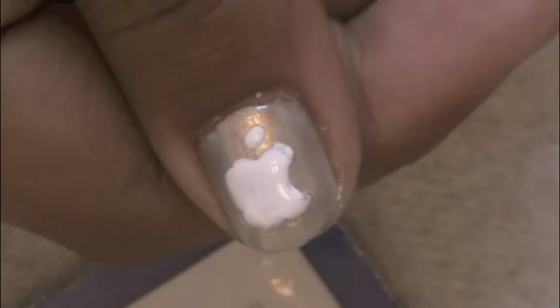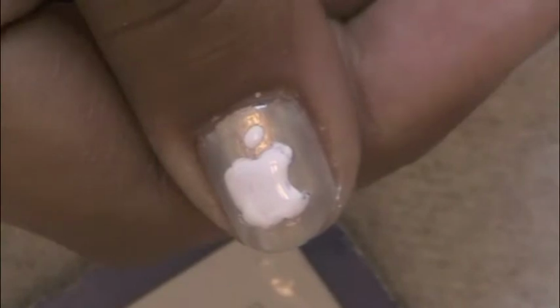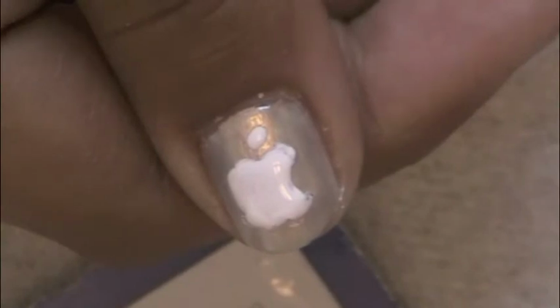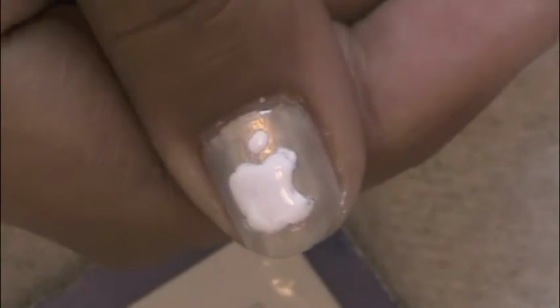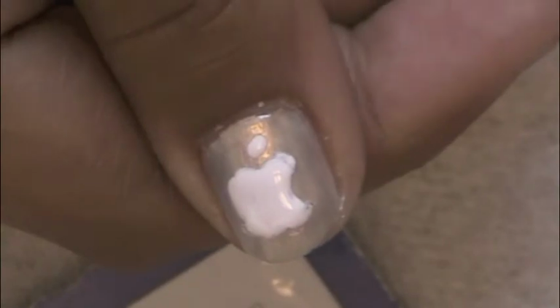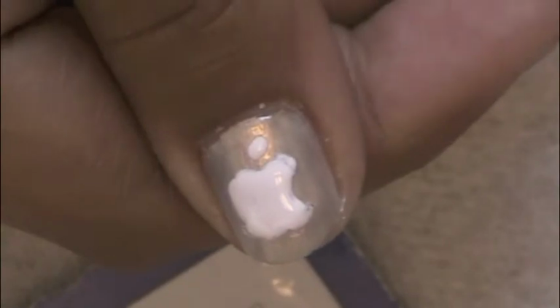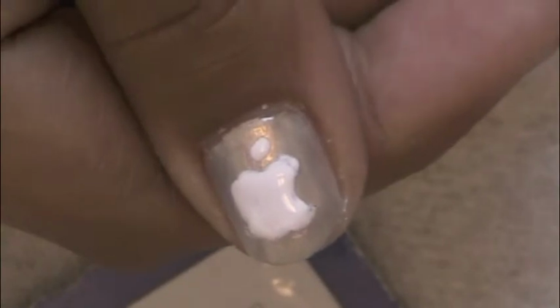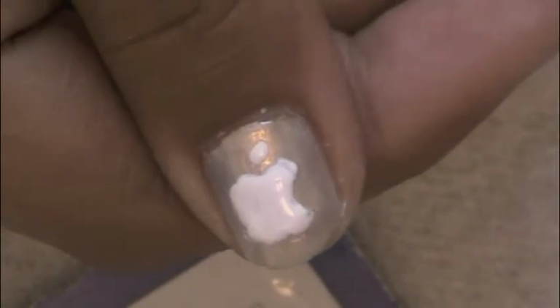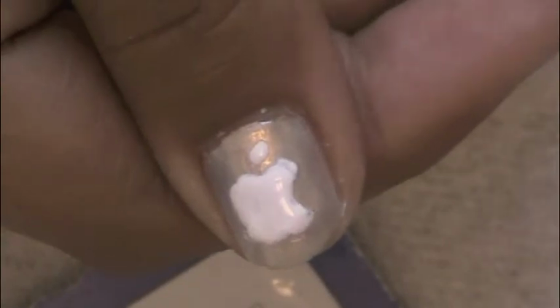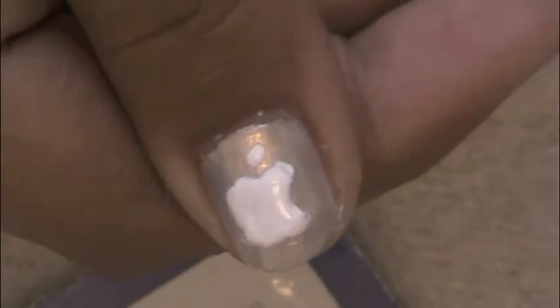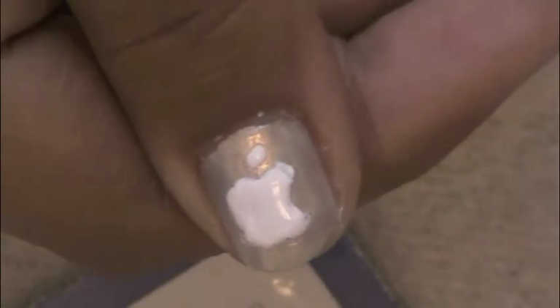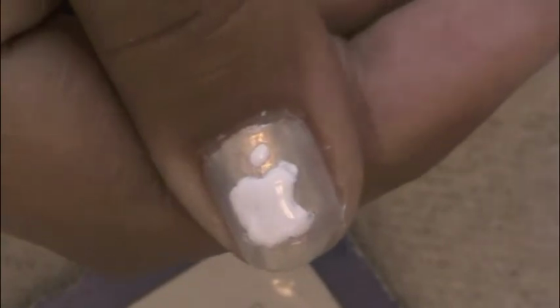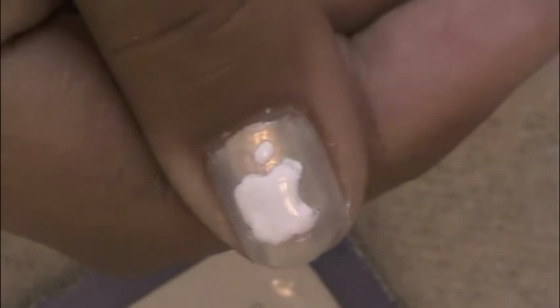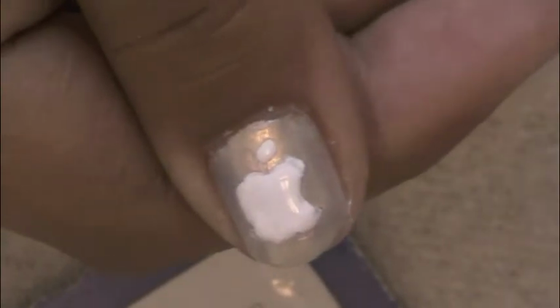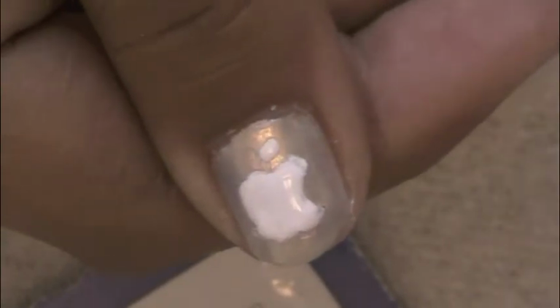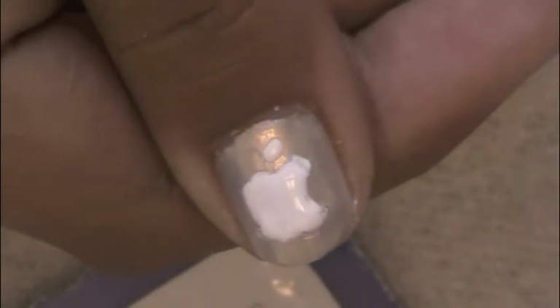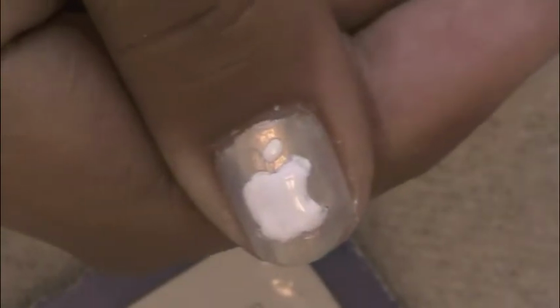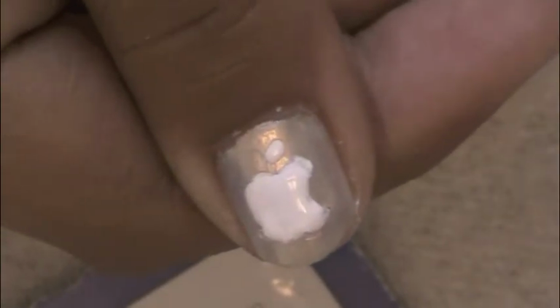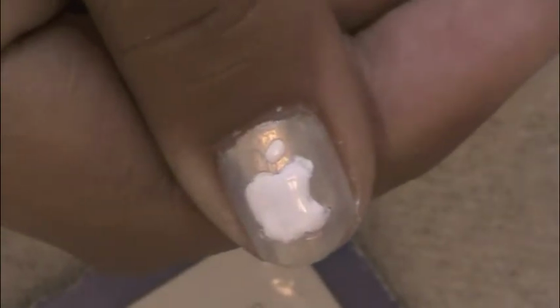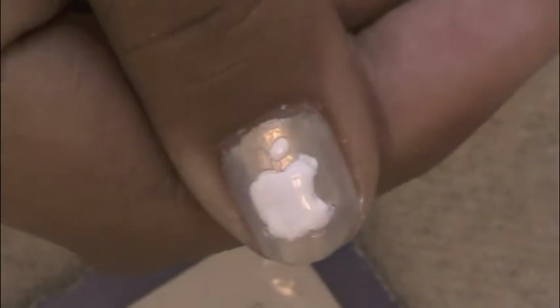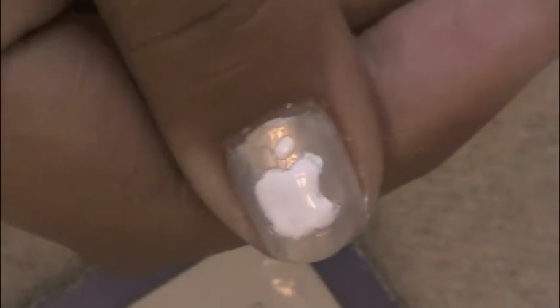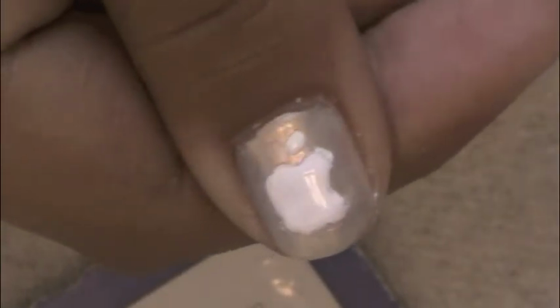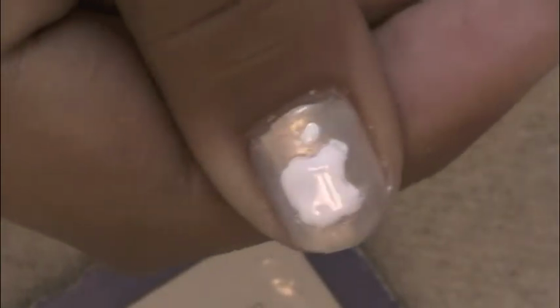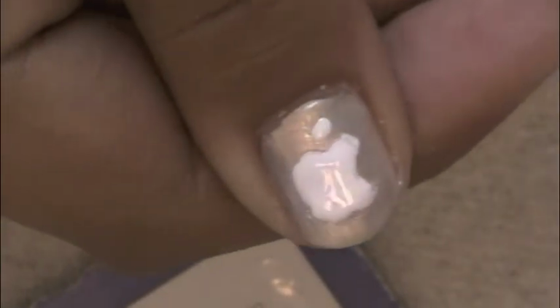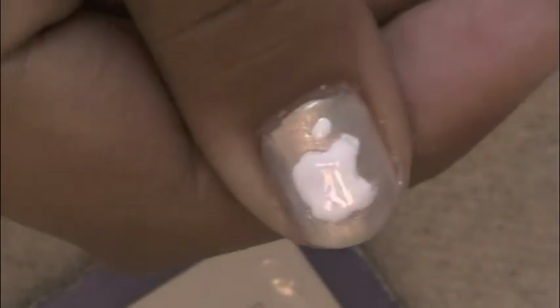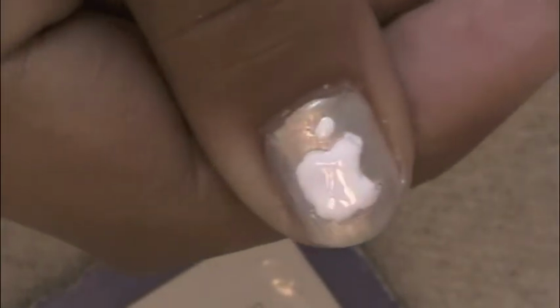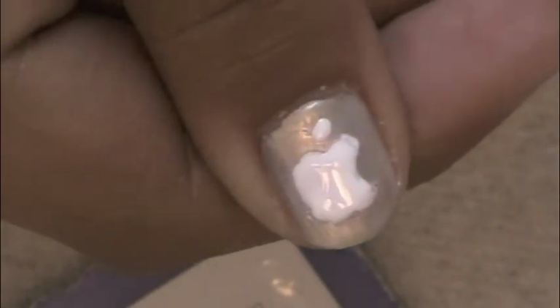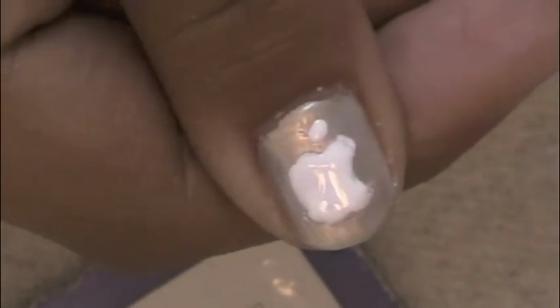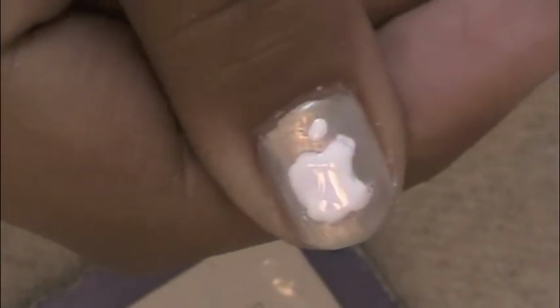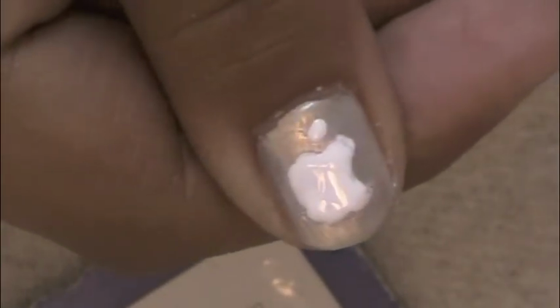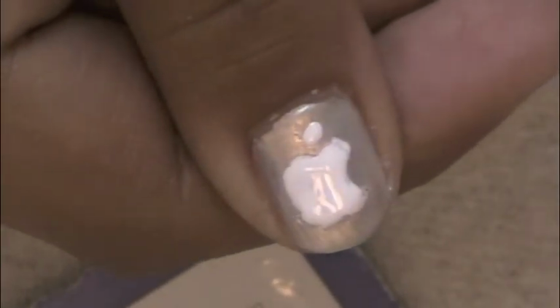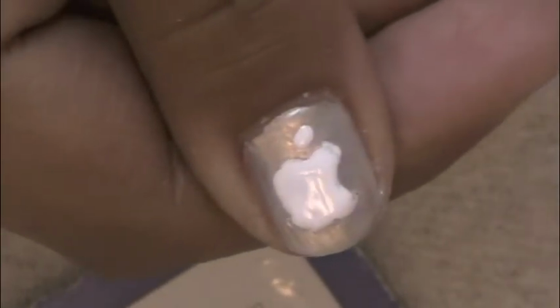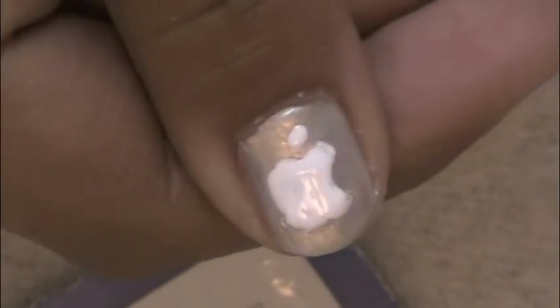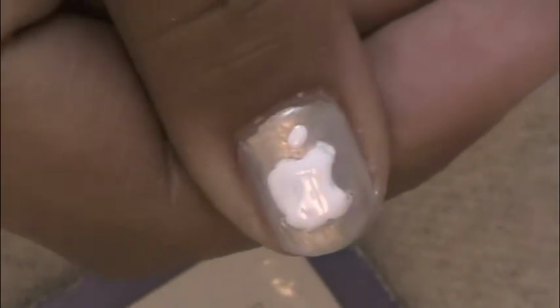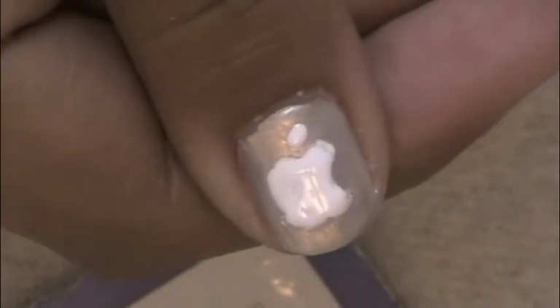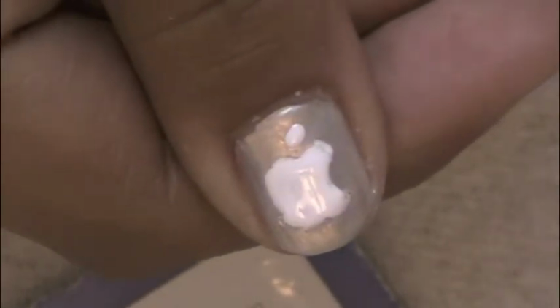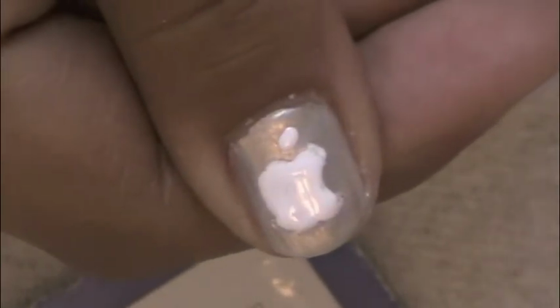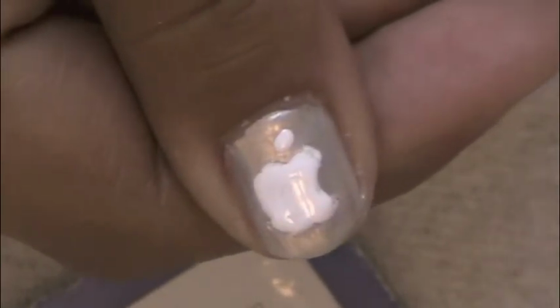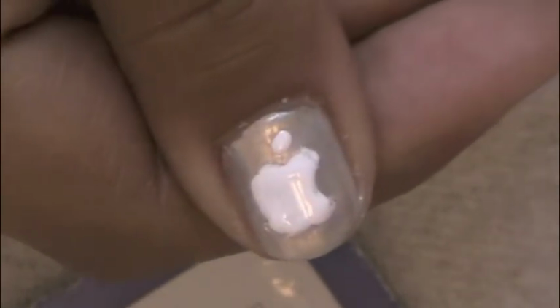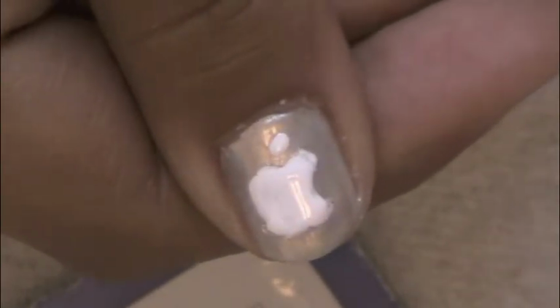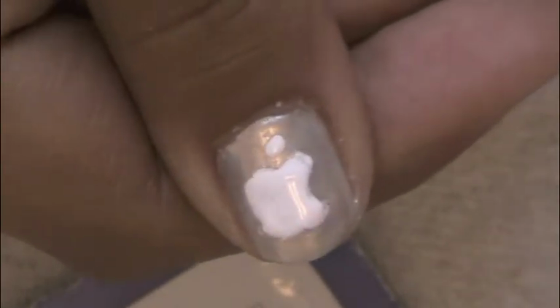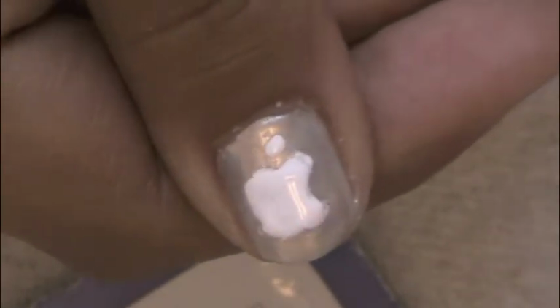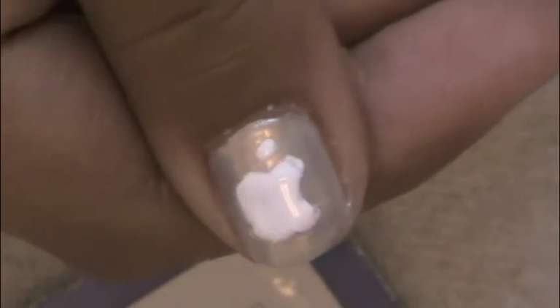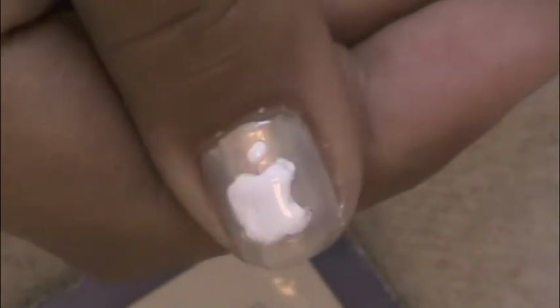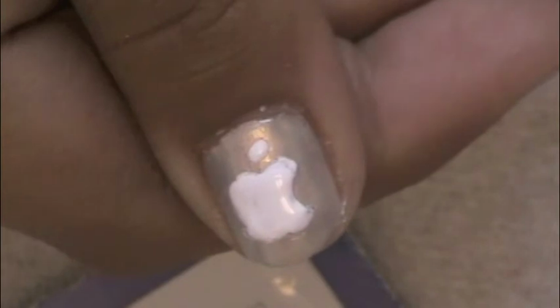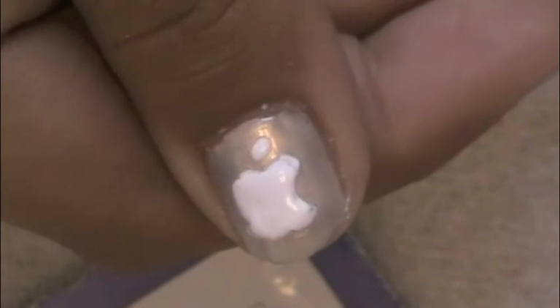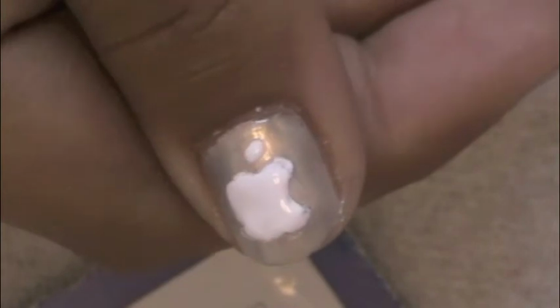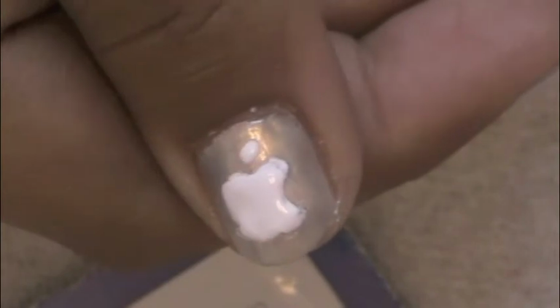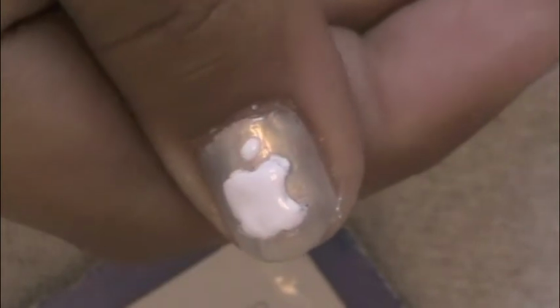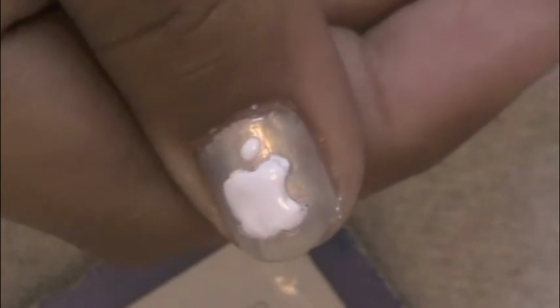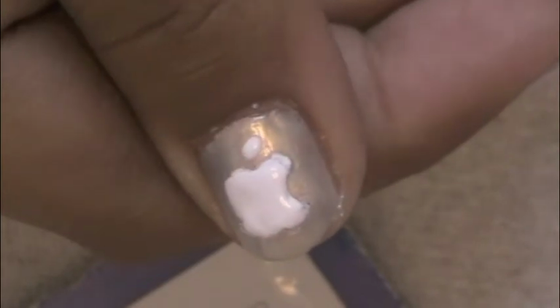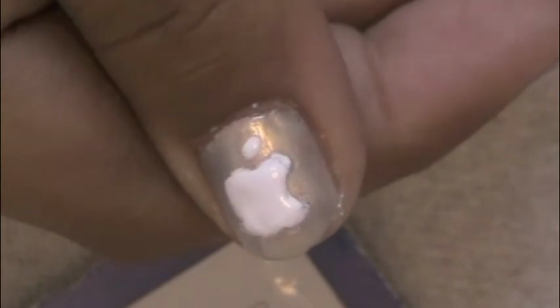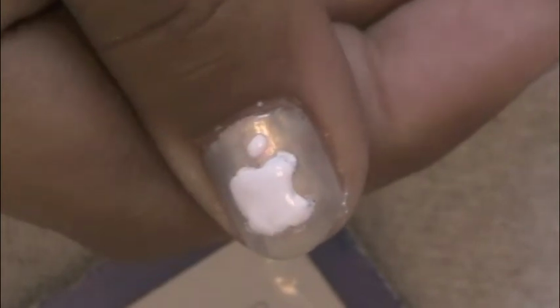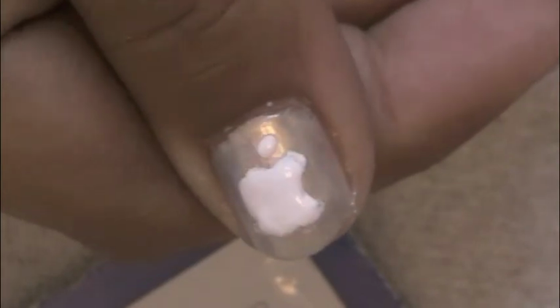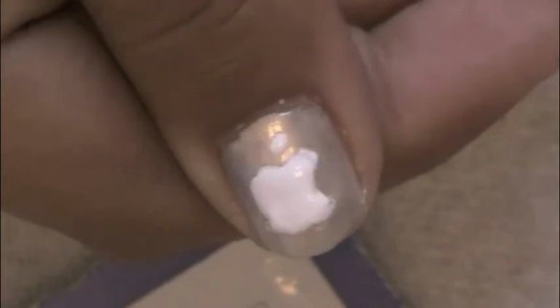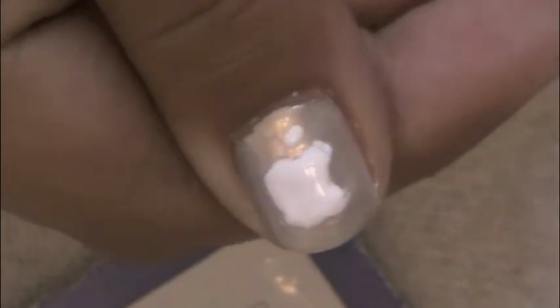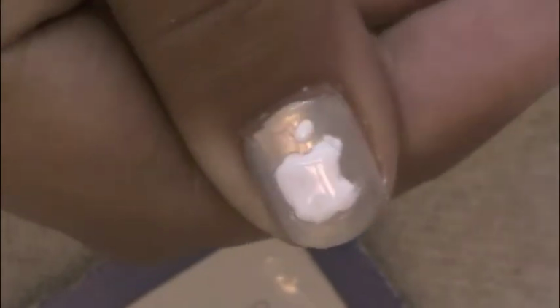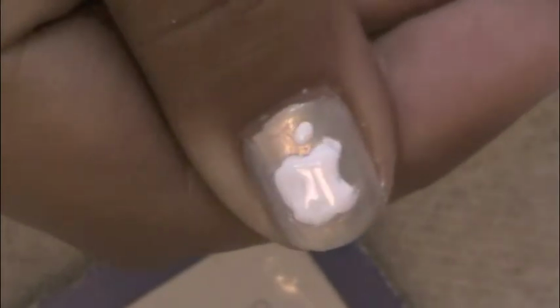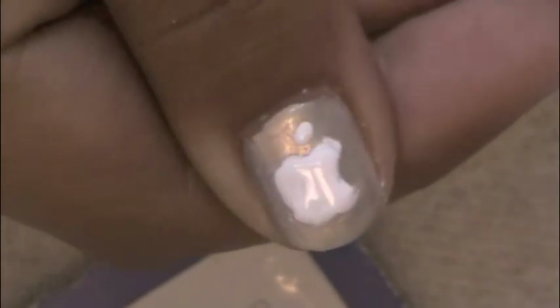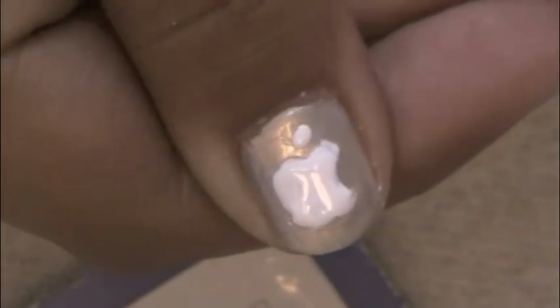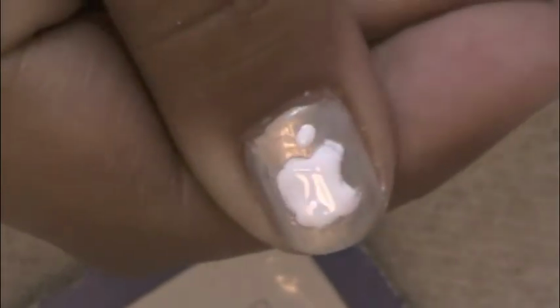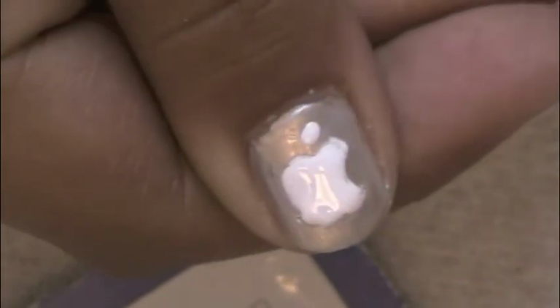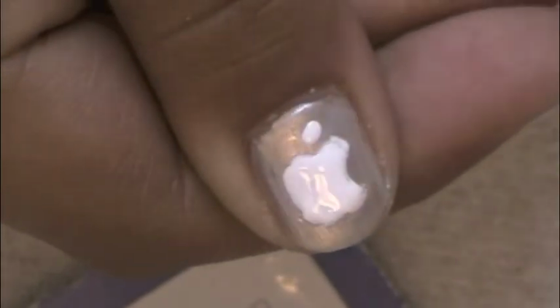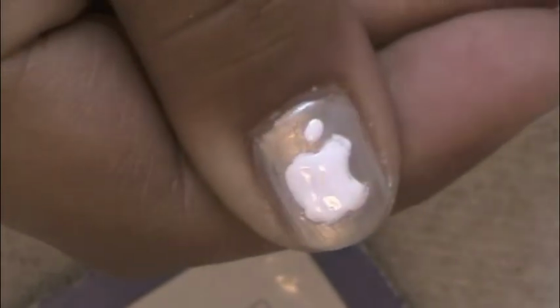Apply a top coat and done. I recommend you only do this on your ring fingers and thumbs since it does take quite a while to get this design.